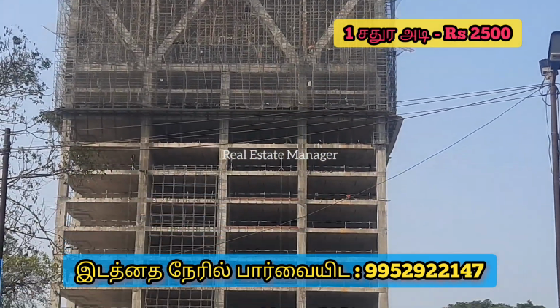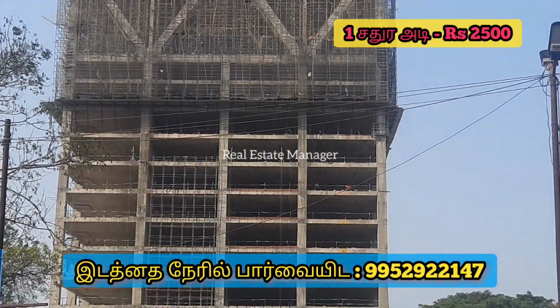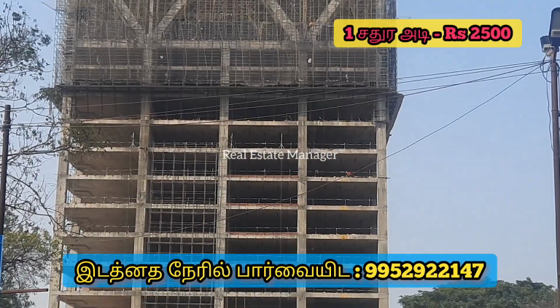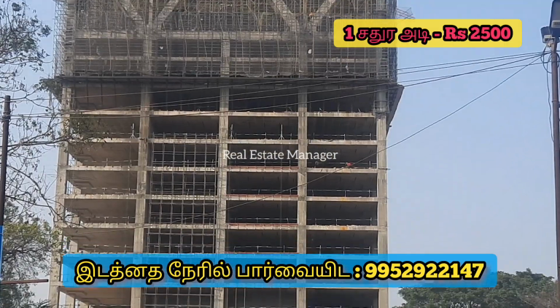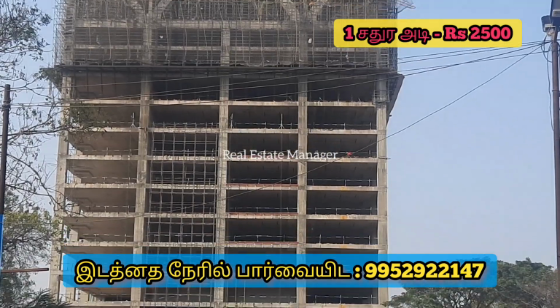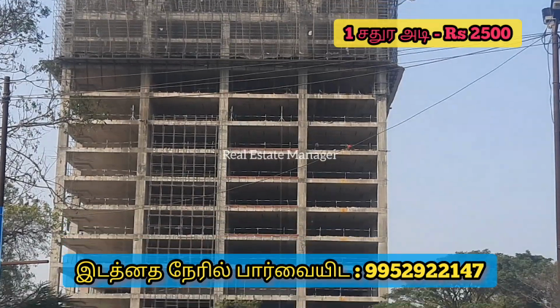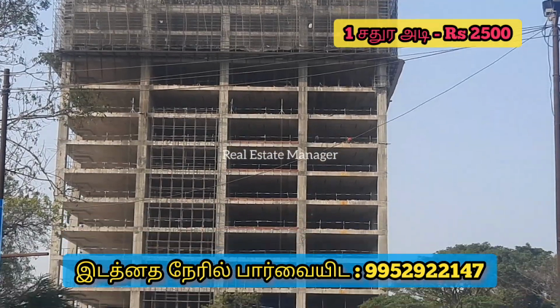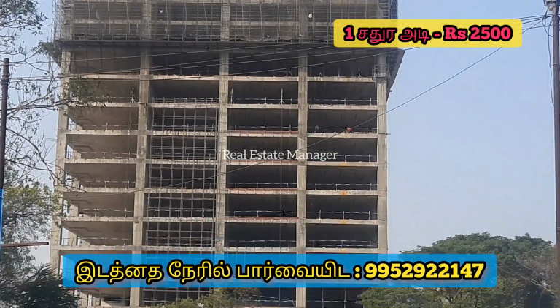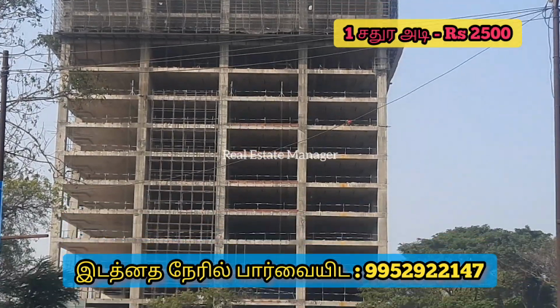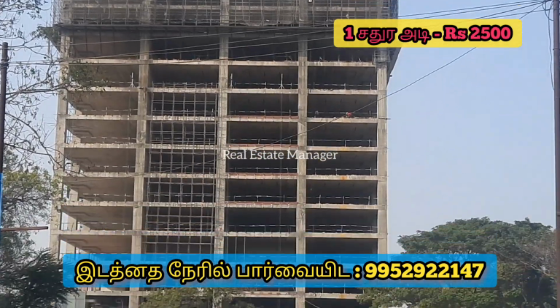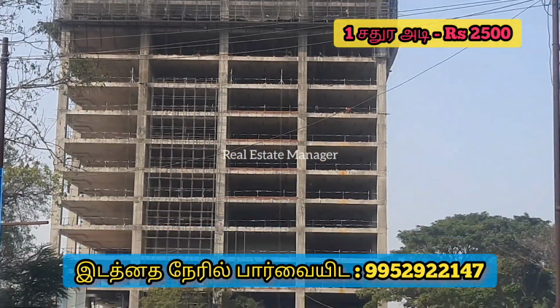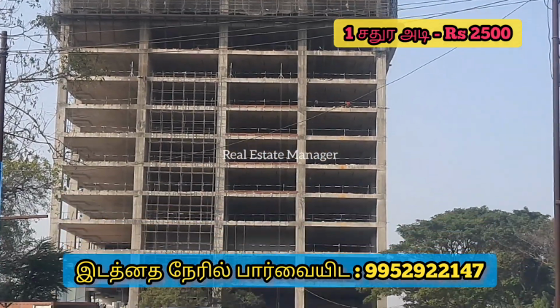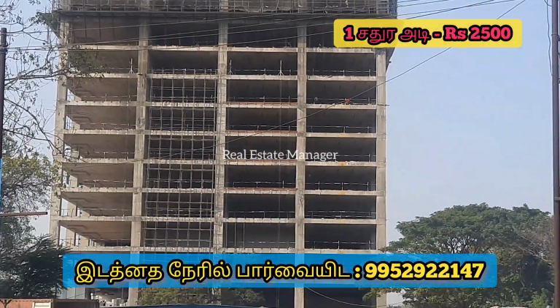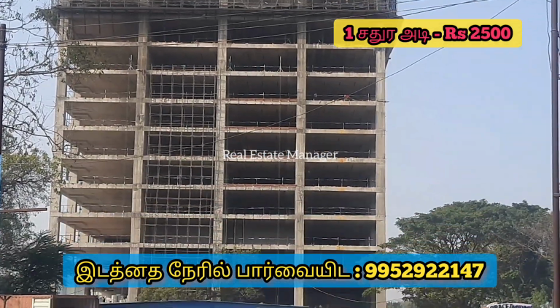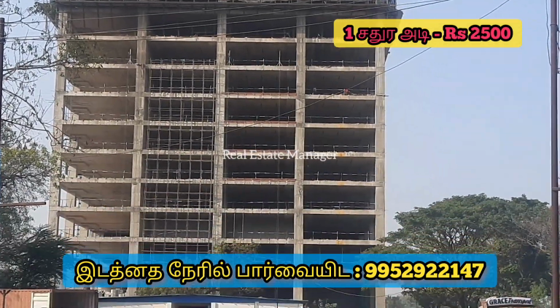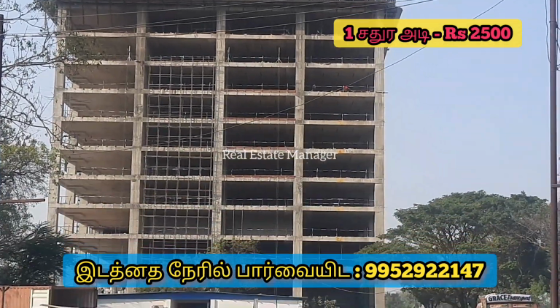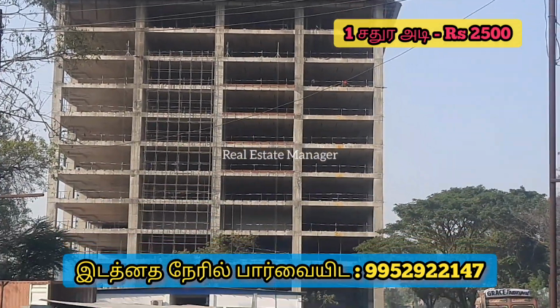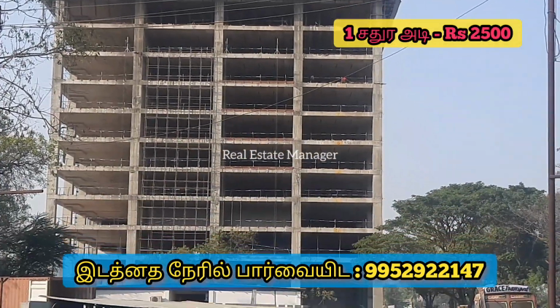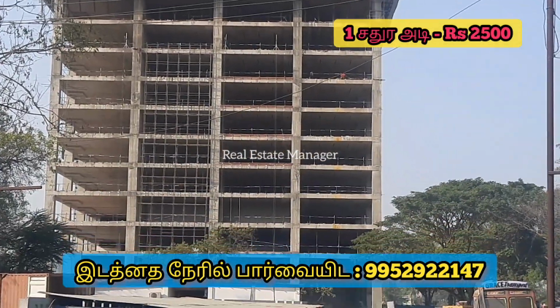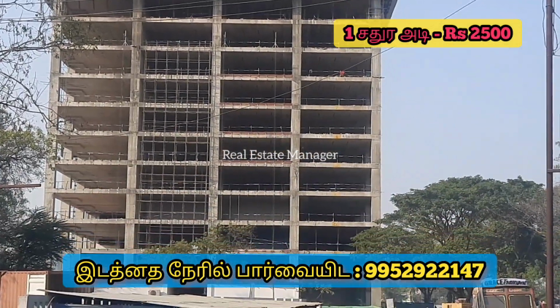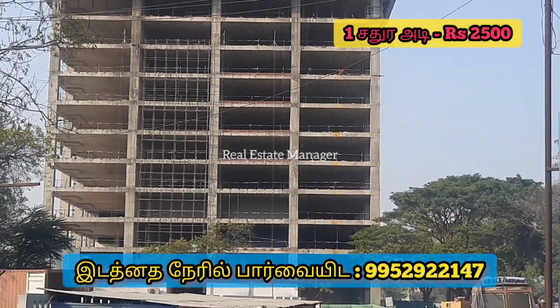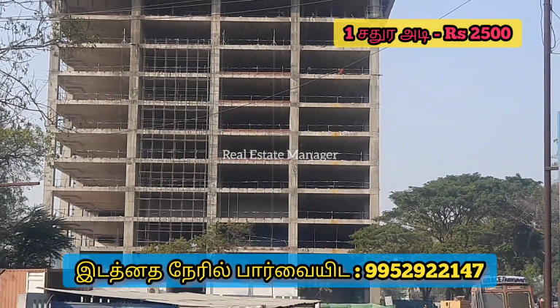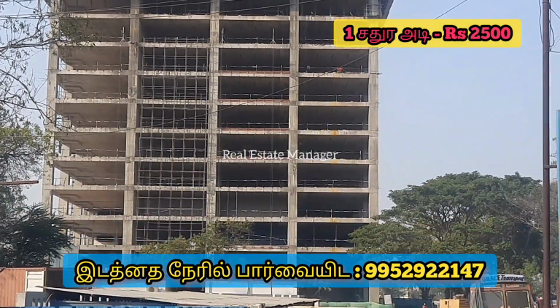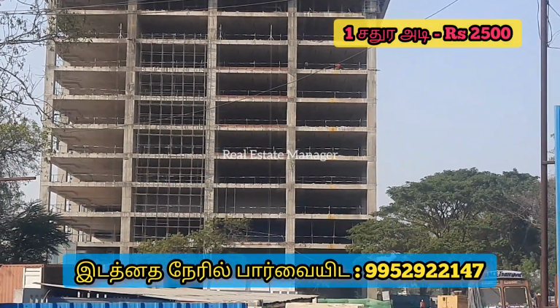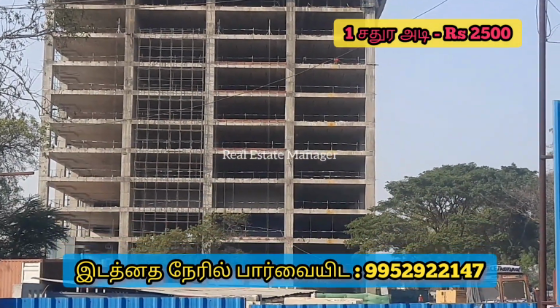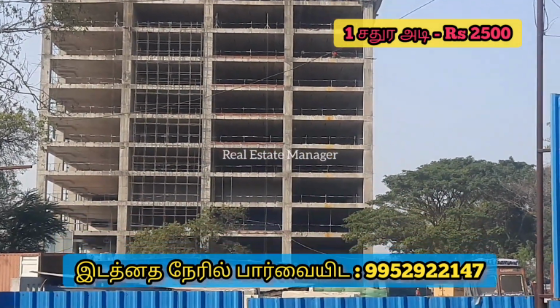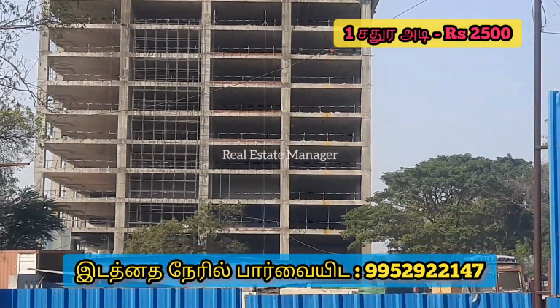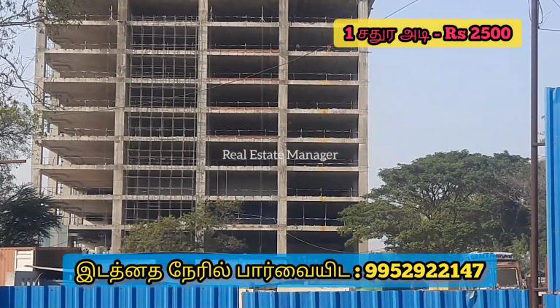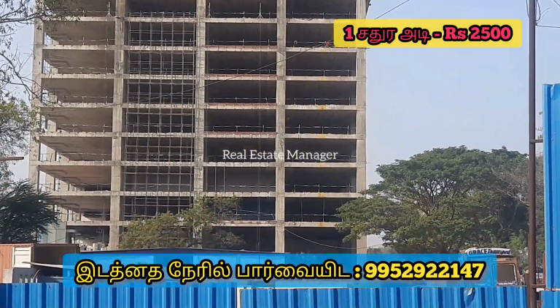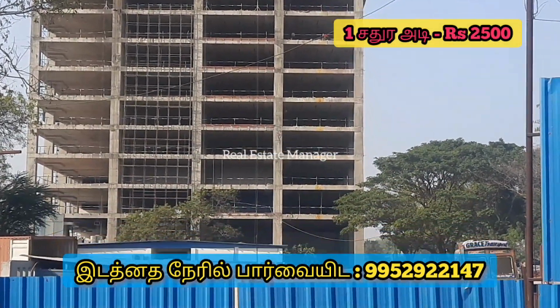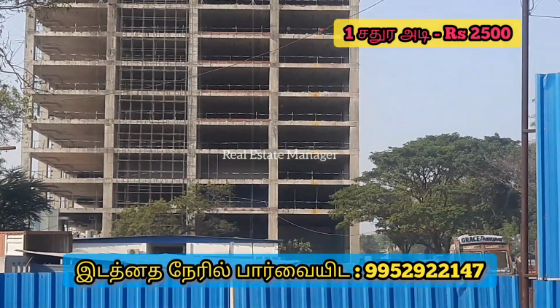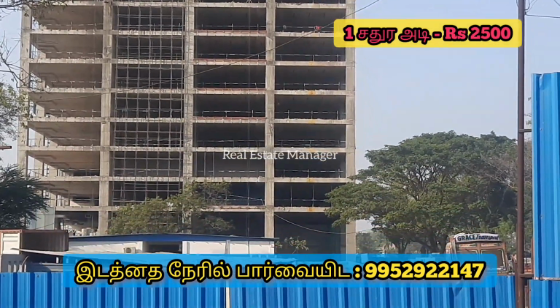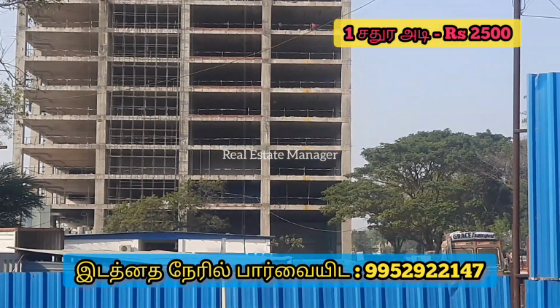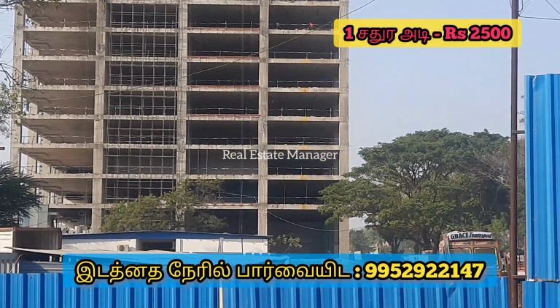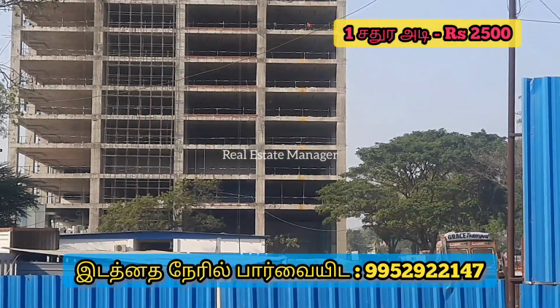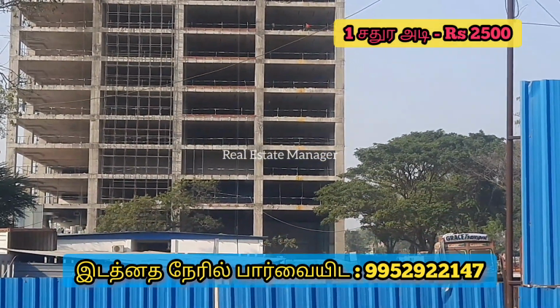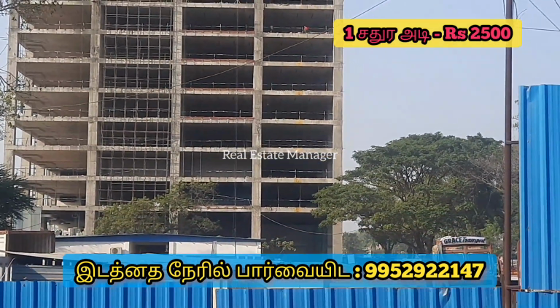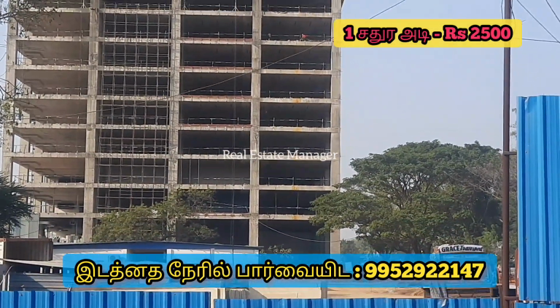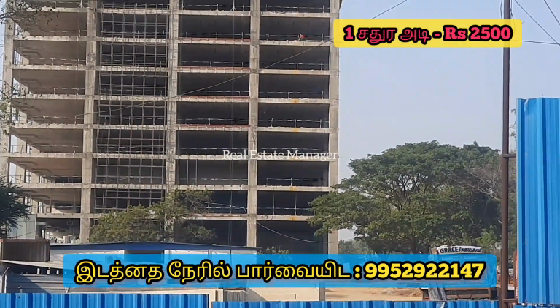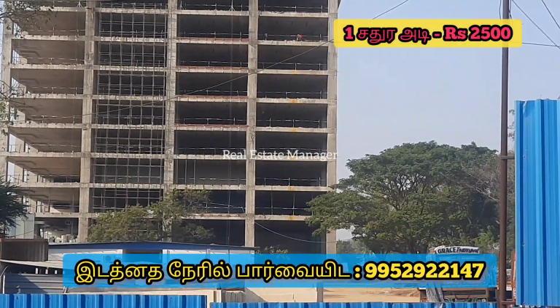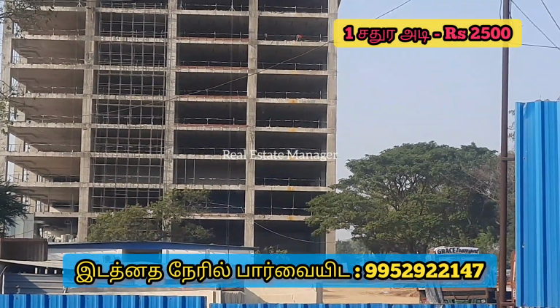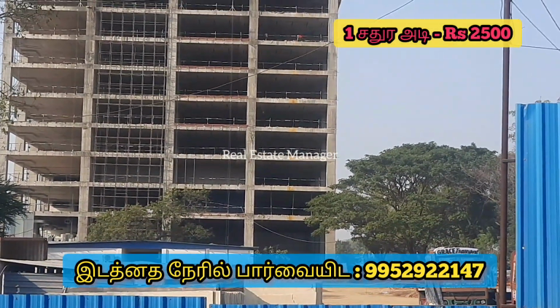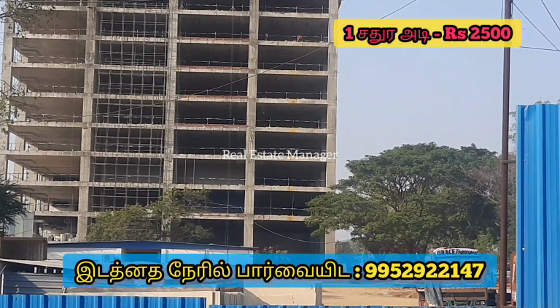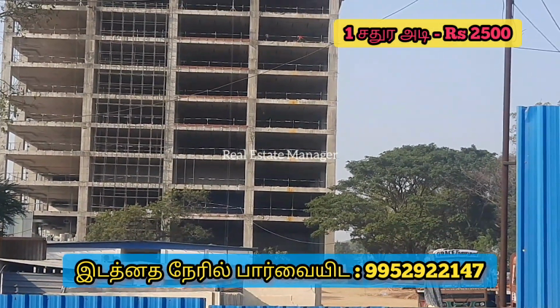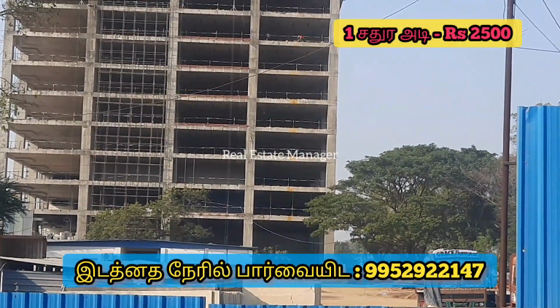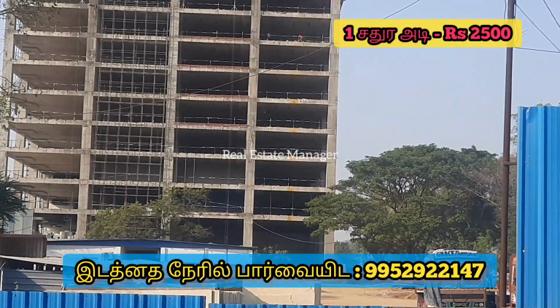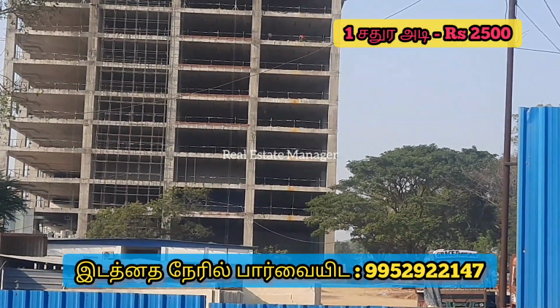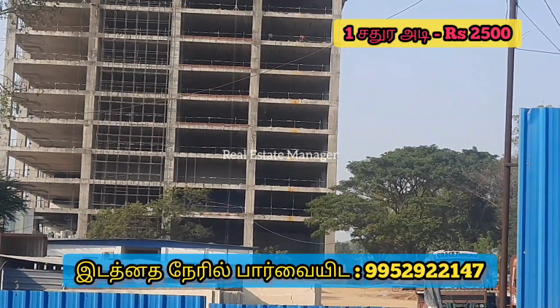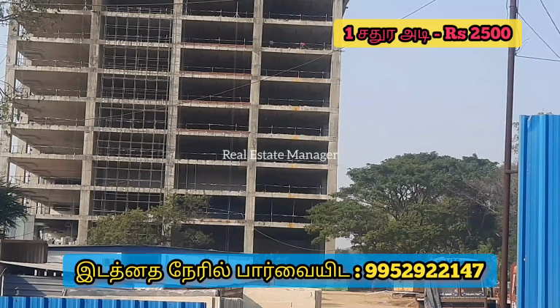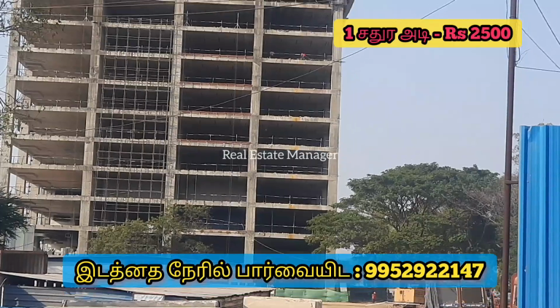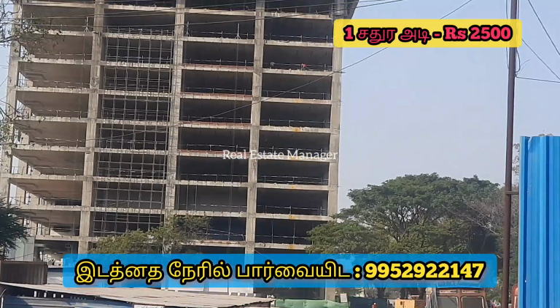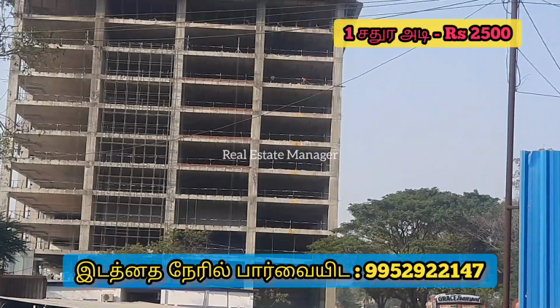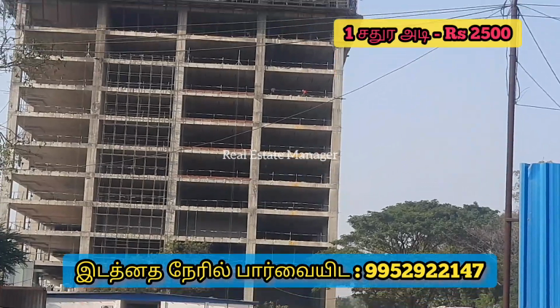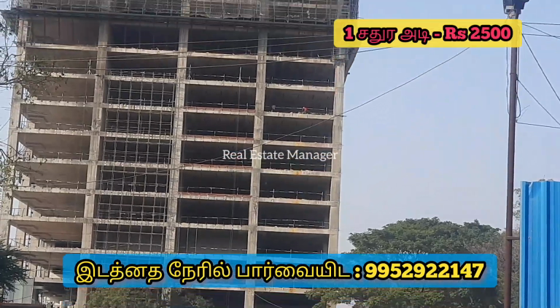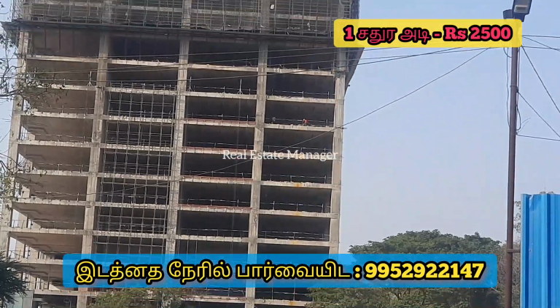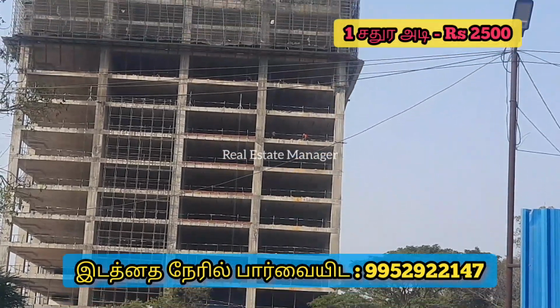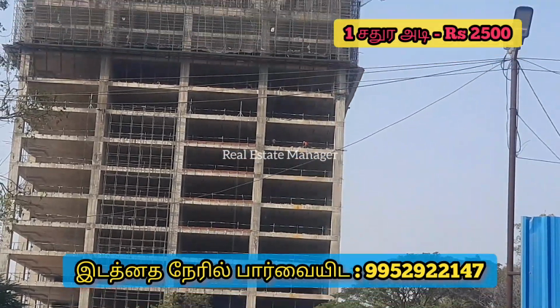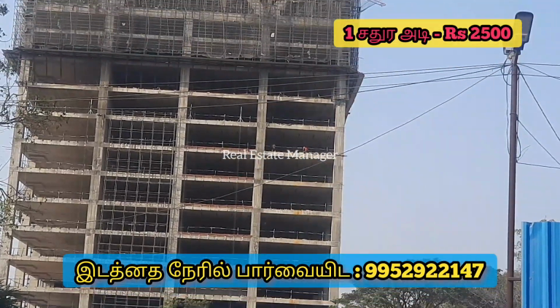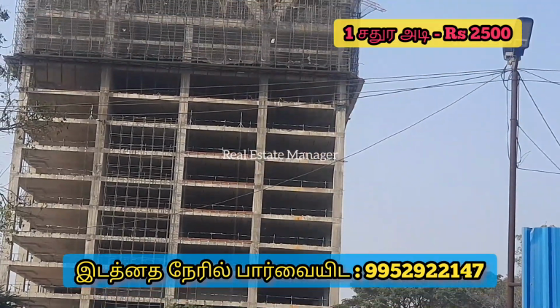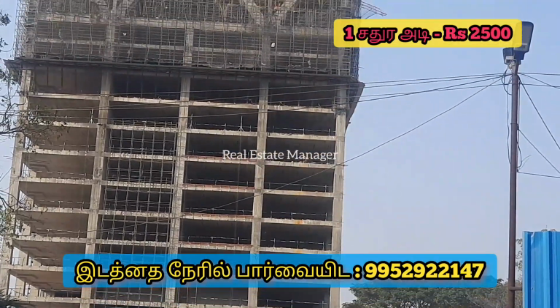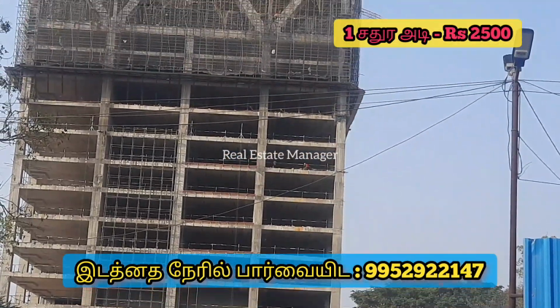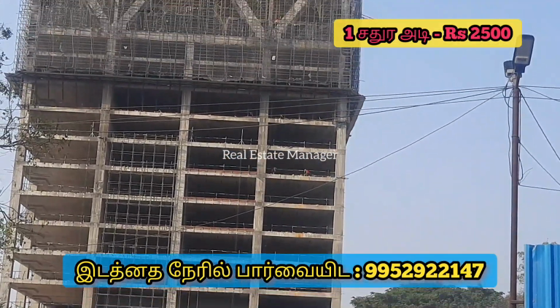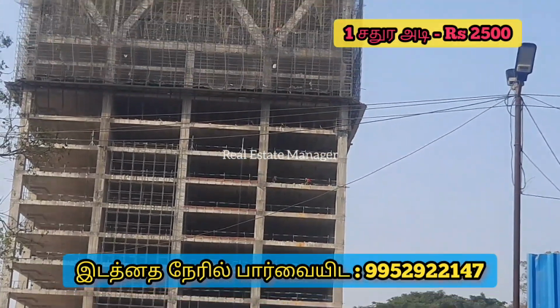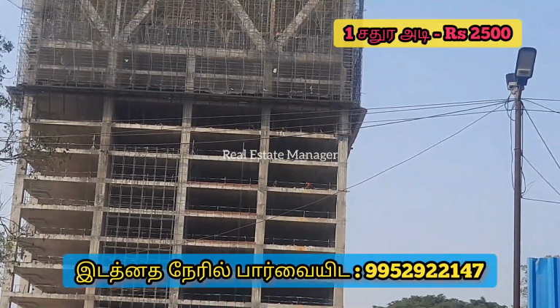This is the Pattabiram Tidal Park. In that, we have 3 Tidal Parks. Construction is already at 16 floors.